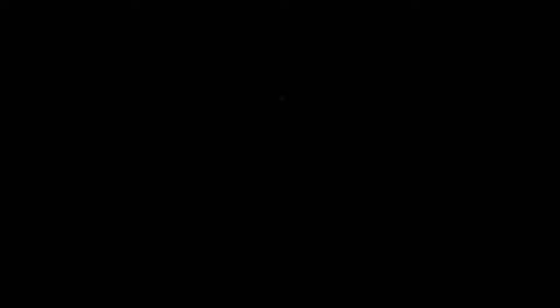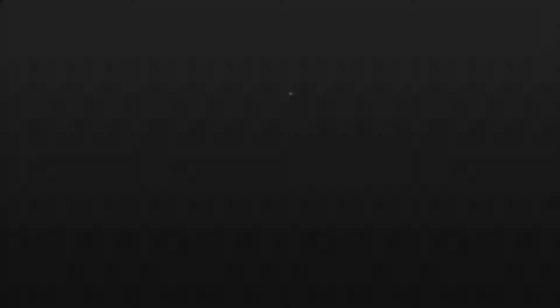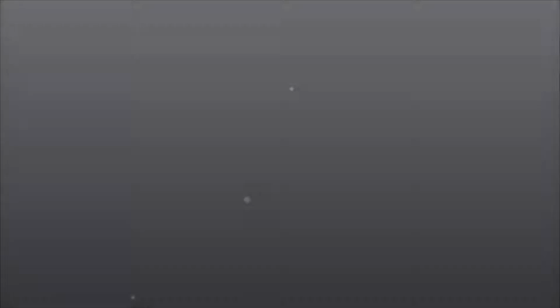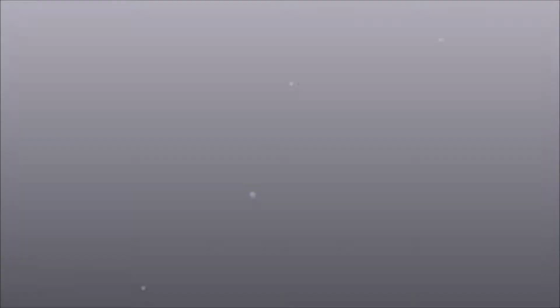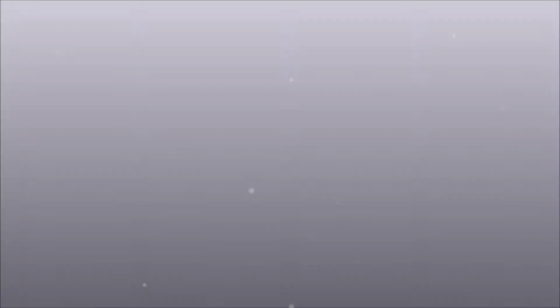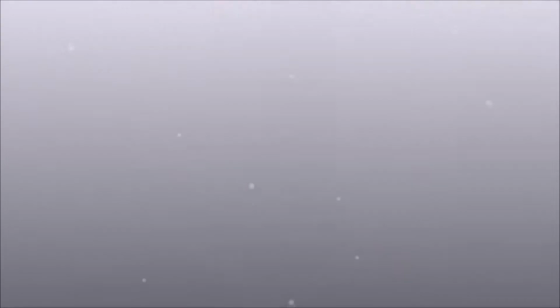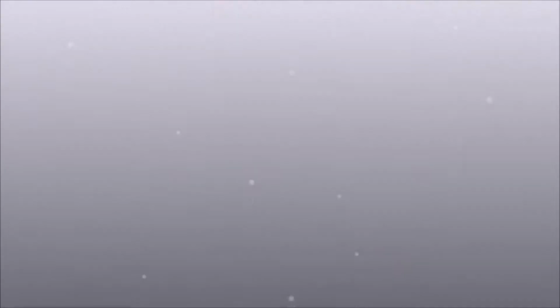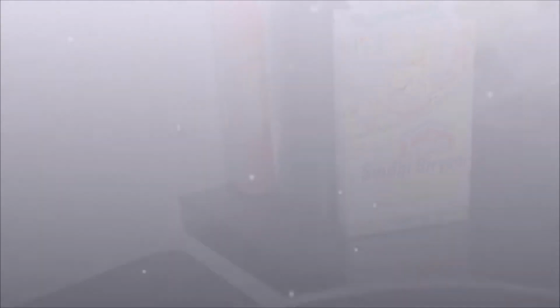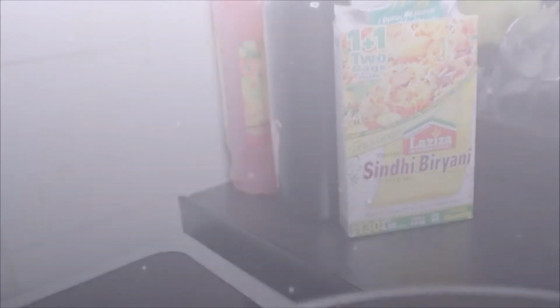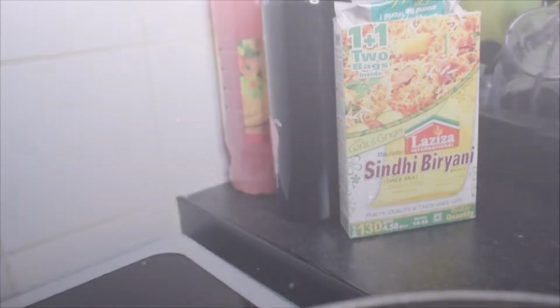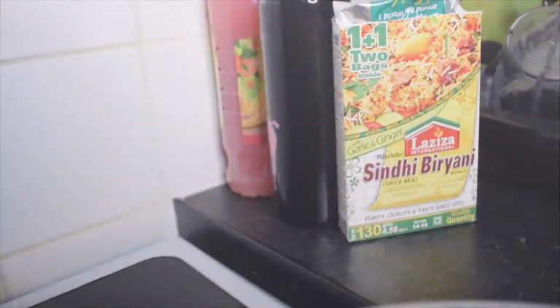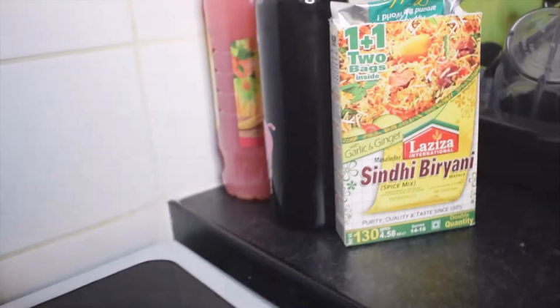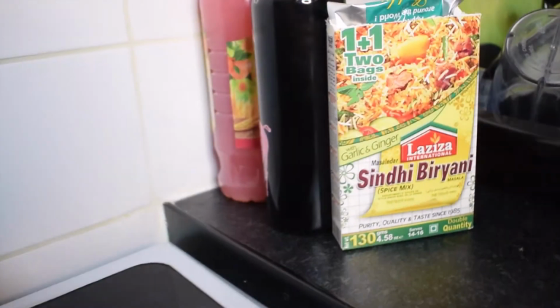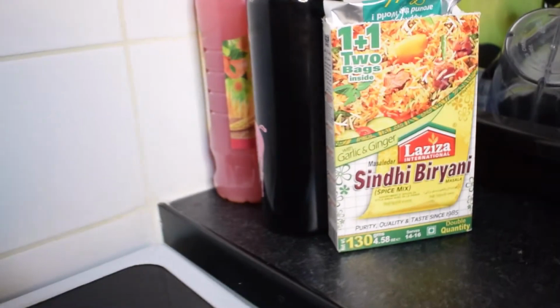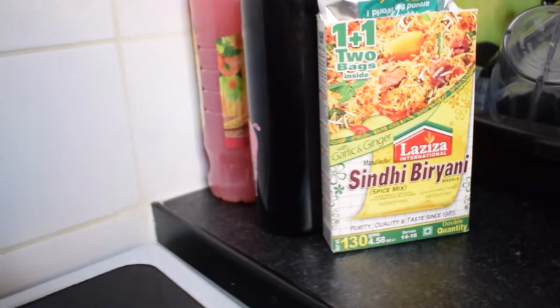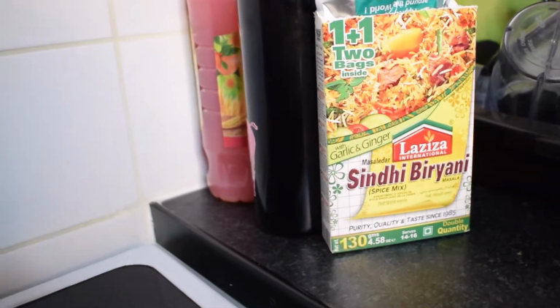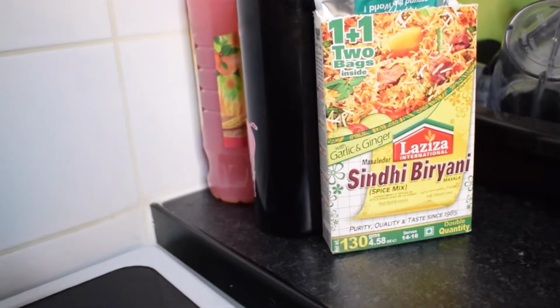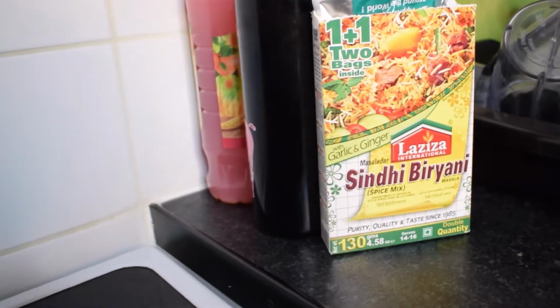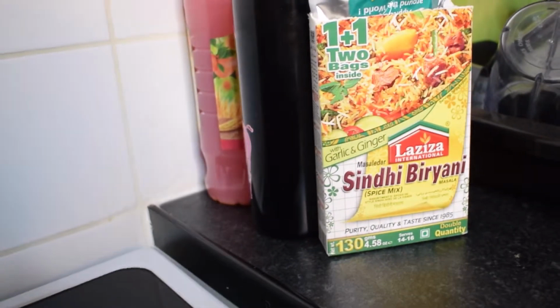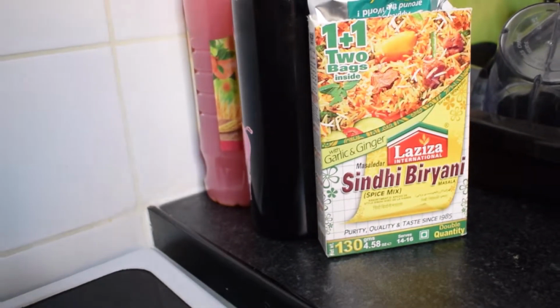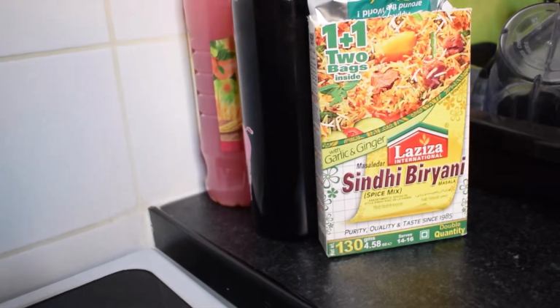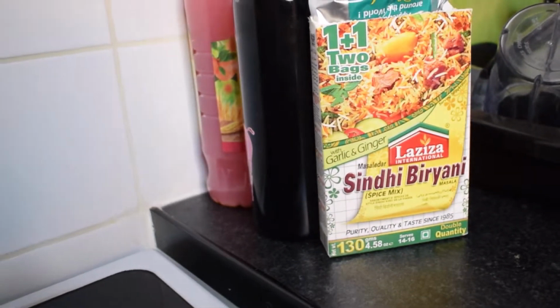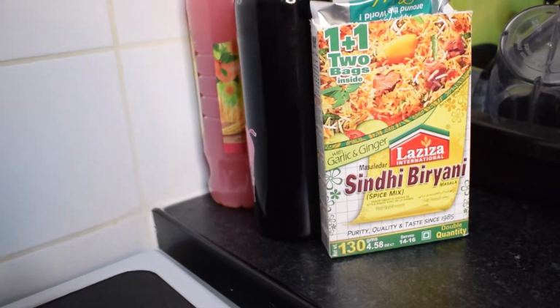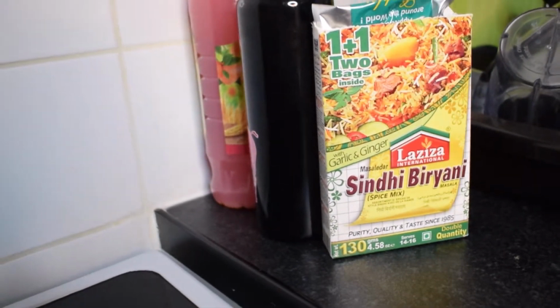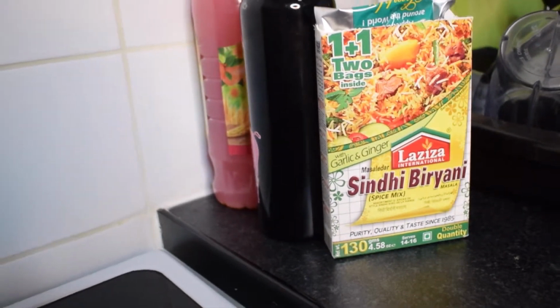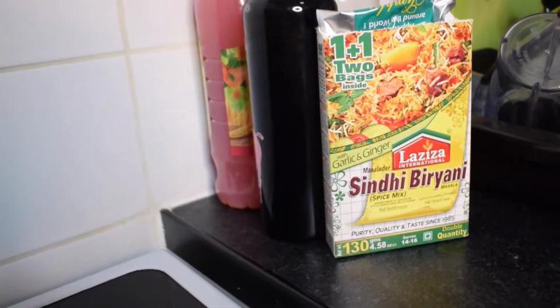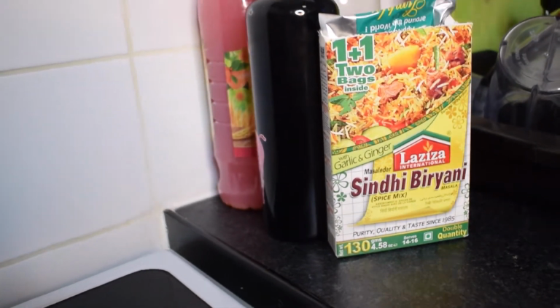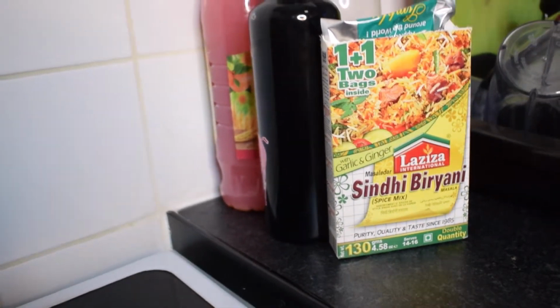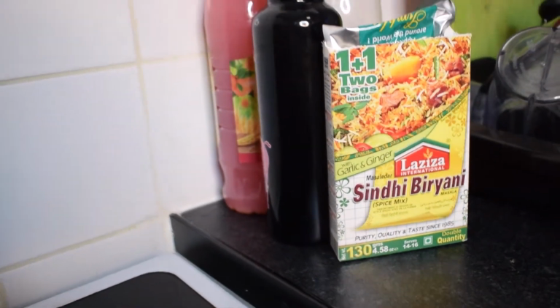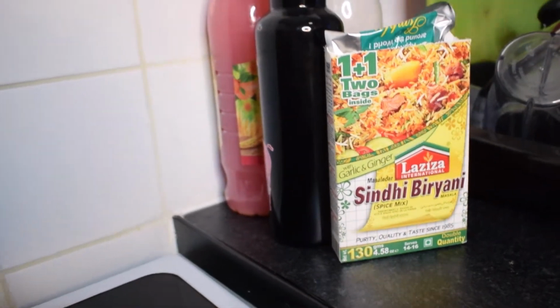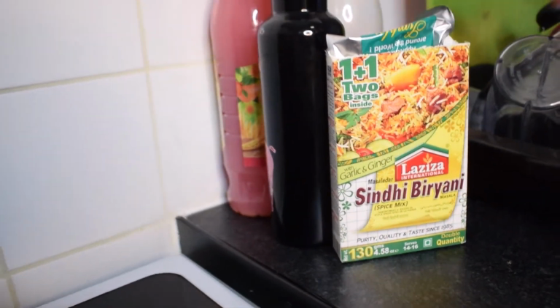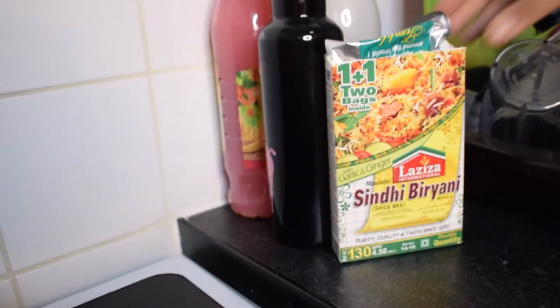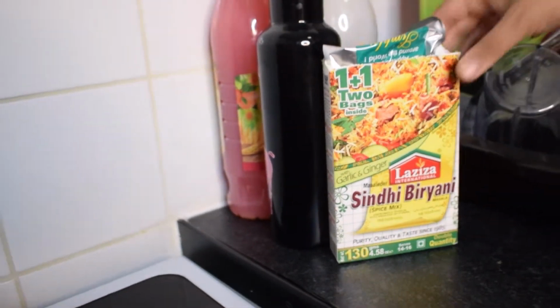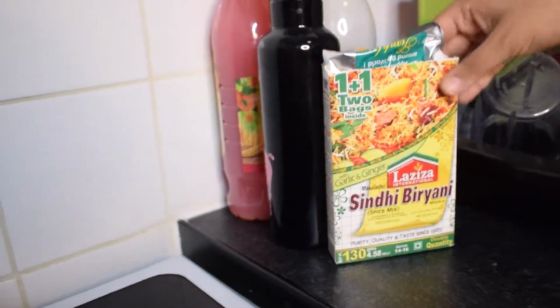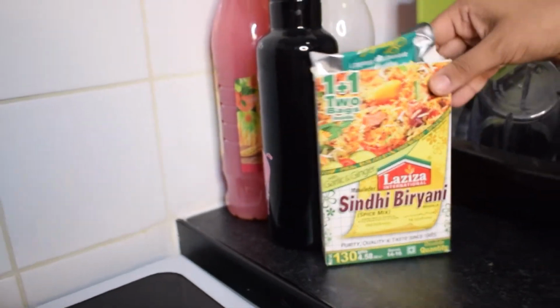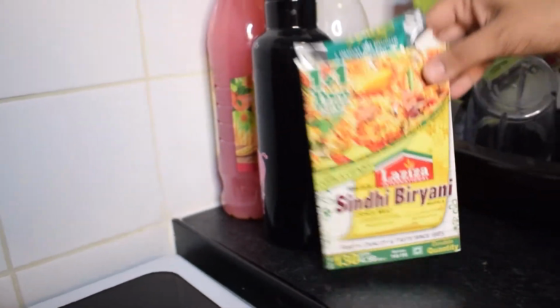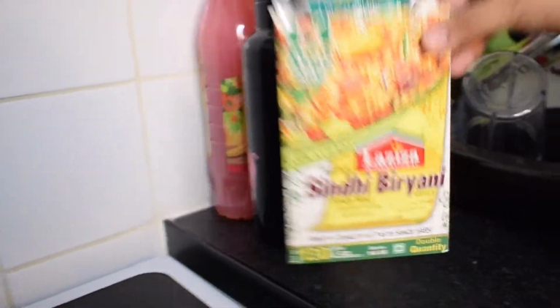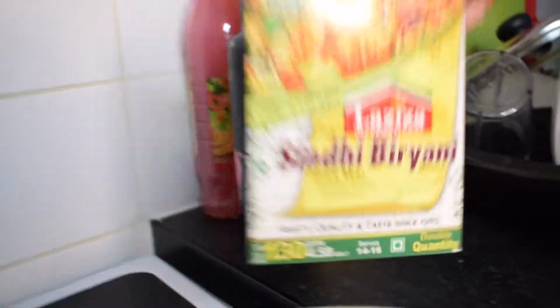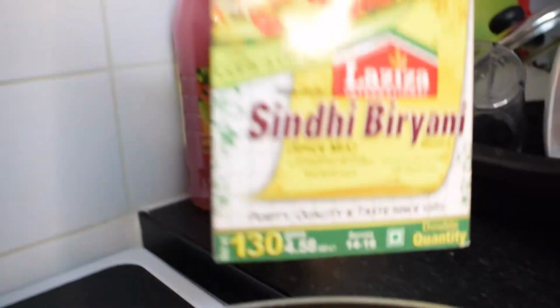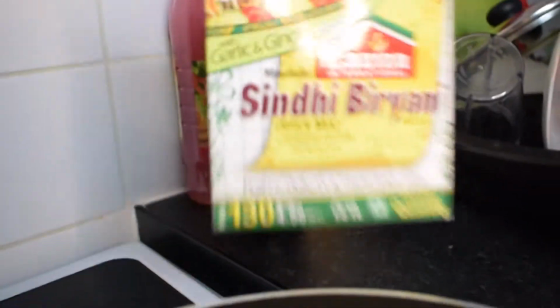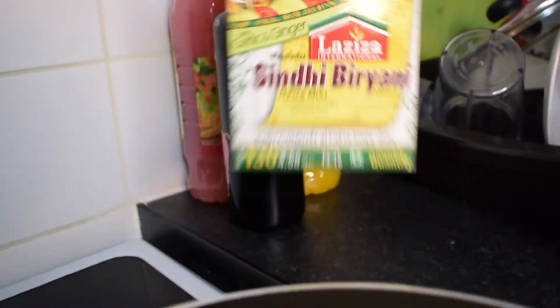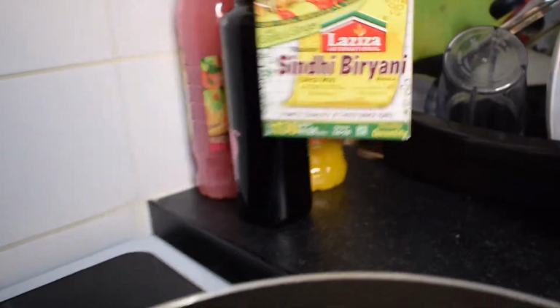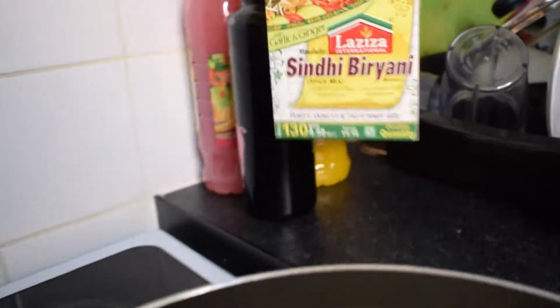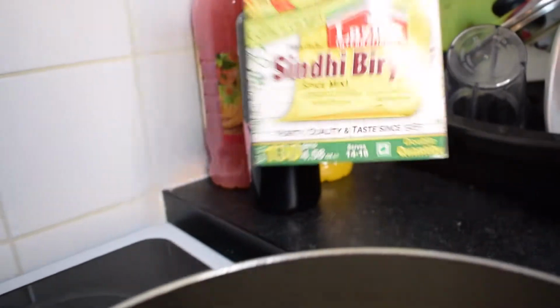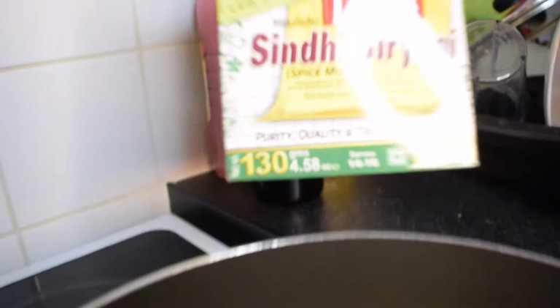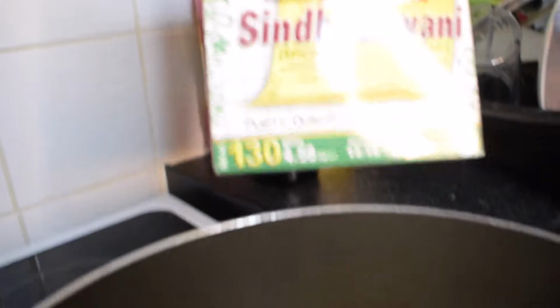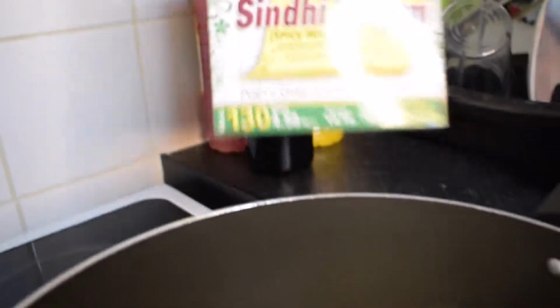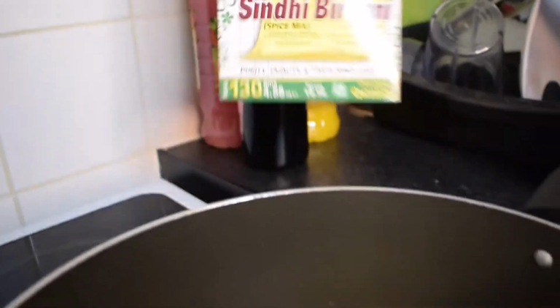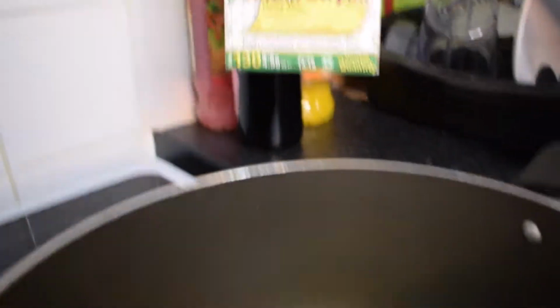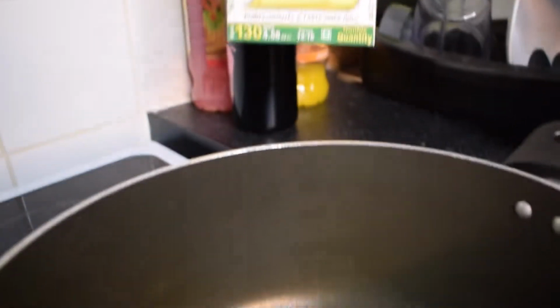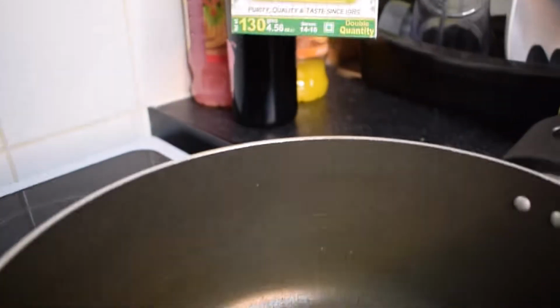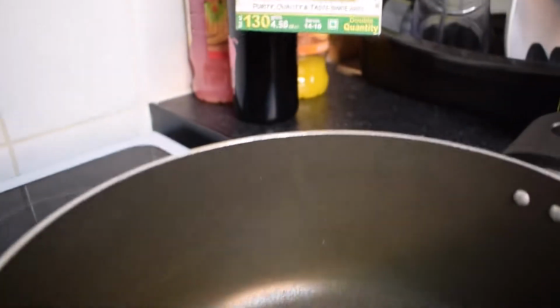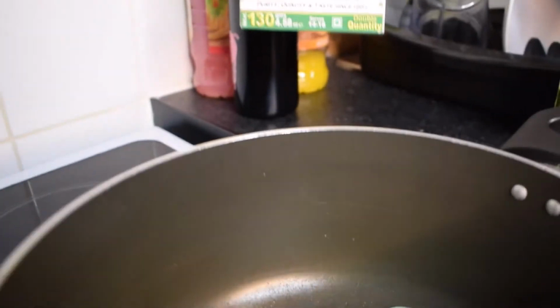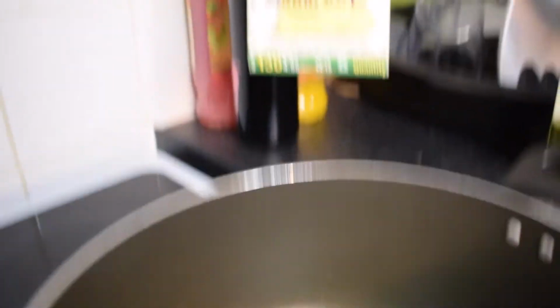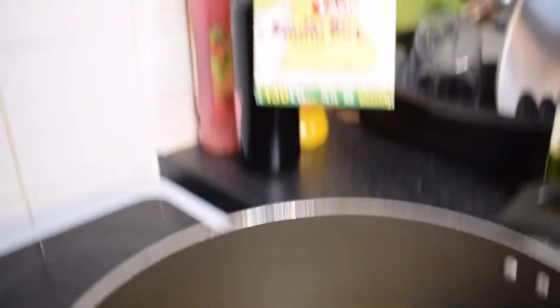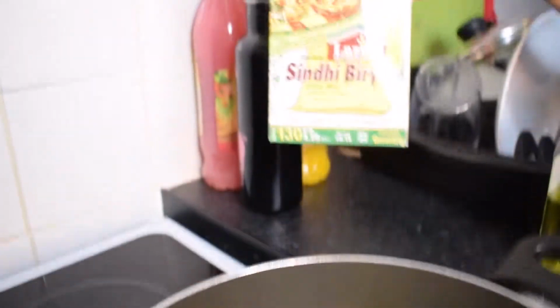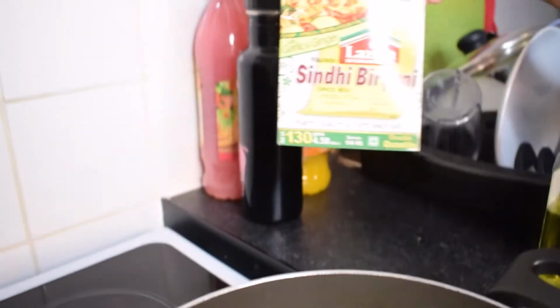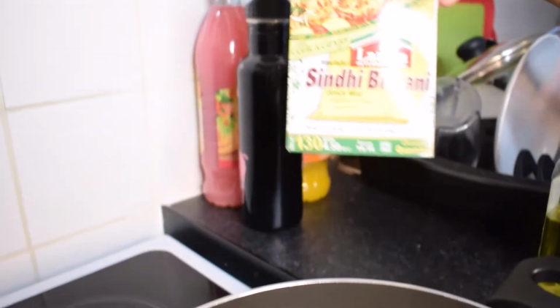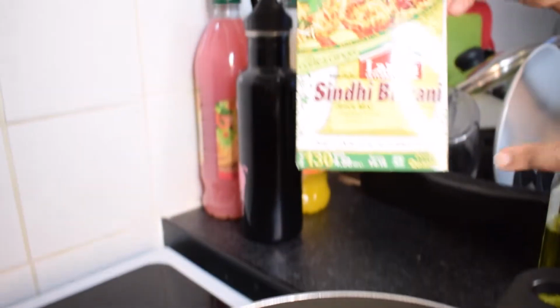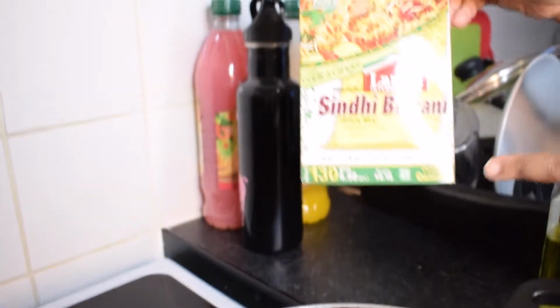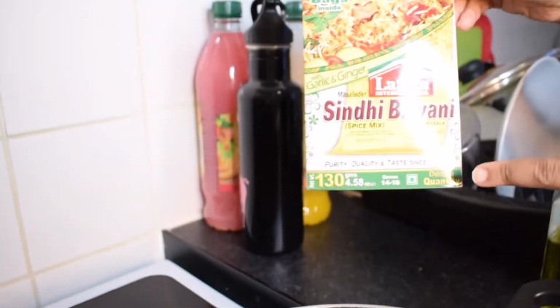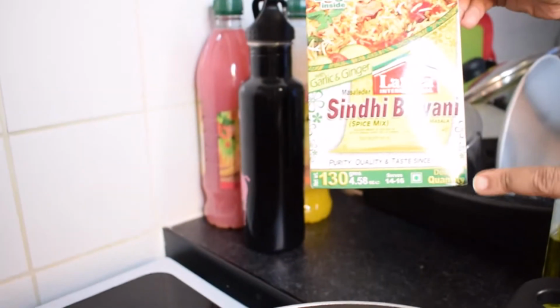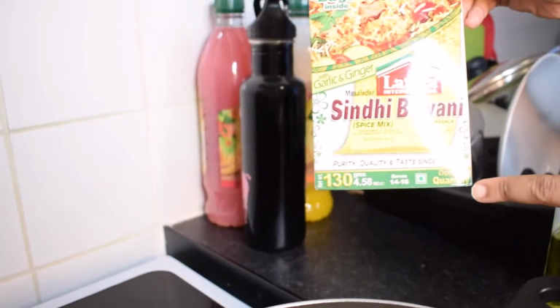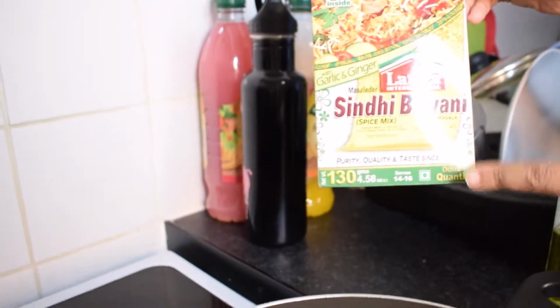Hey guys, Assalamu alaikum, welcome back to my channel. Today I'm making some delicious biryani, and this is what I'll be using.